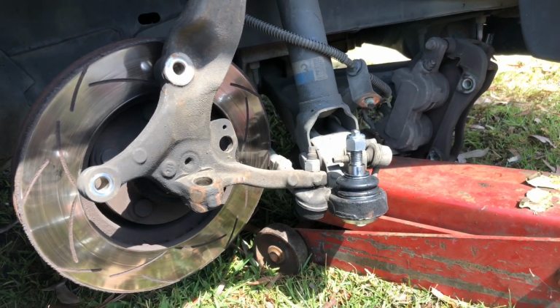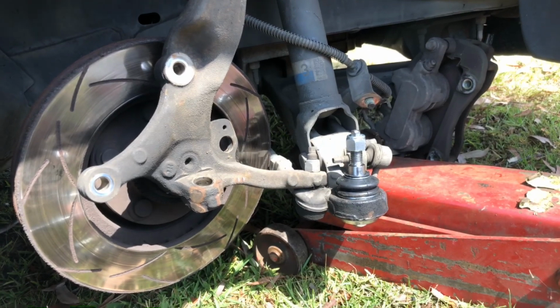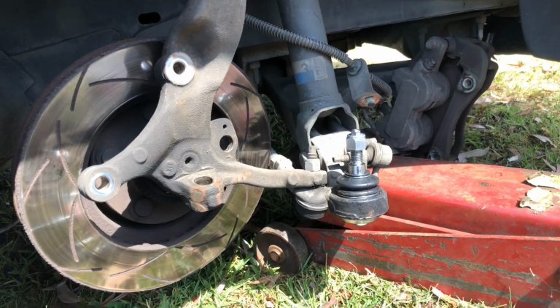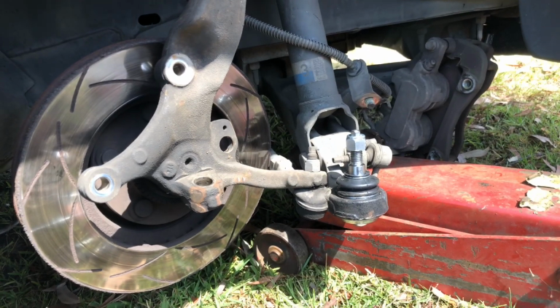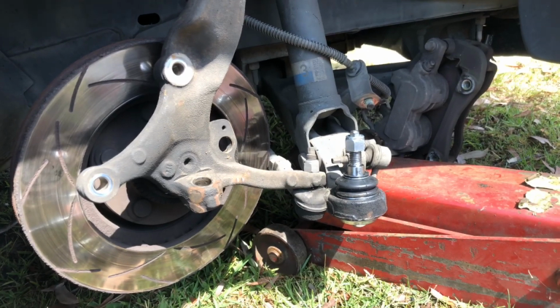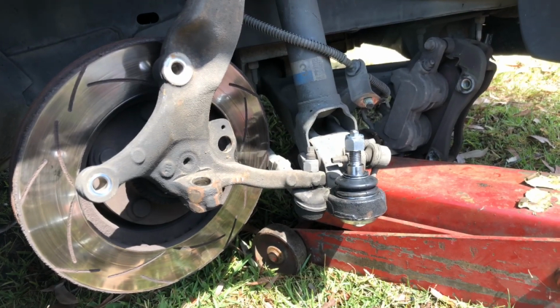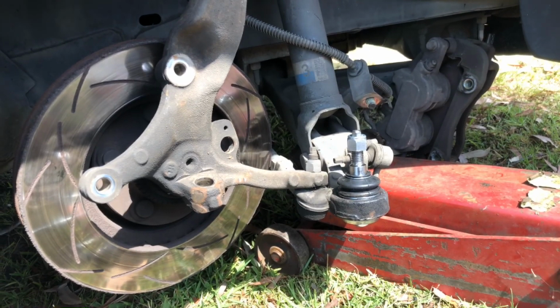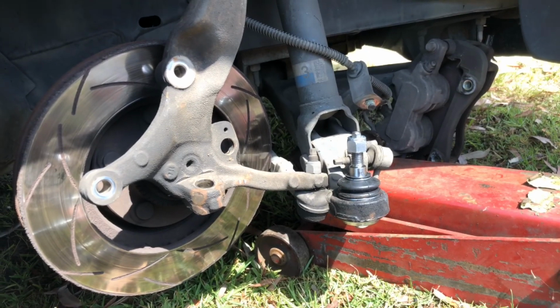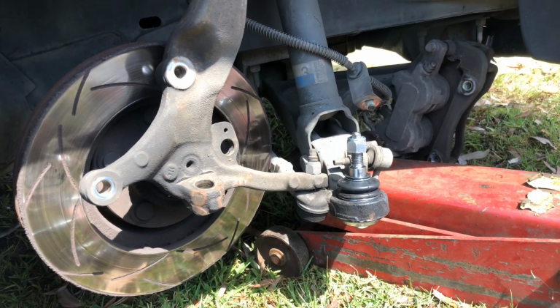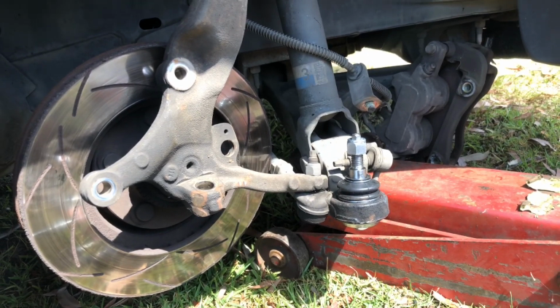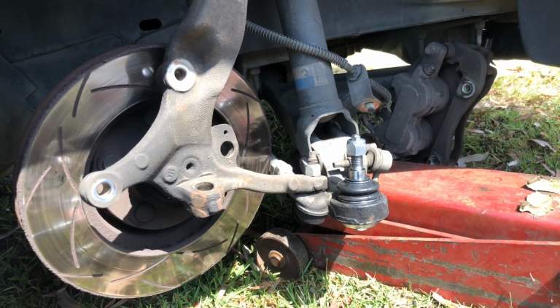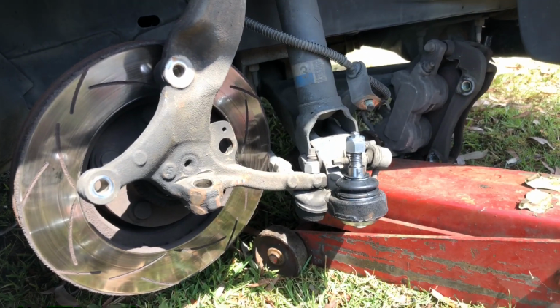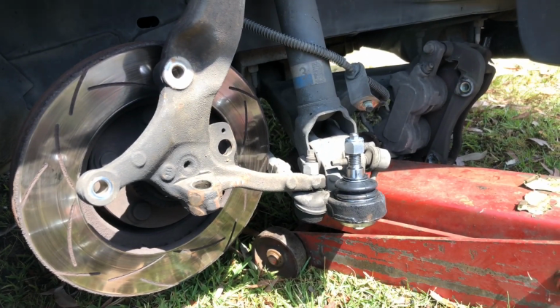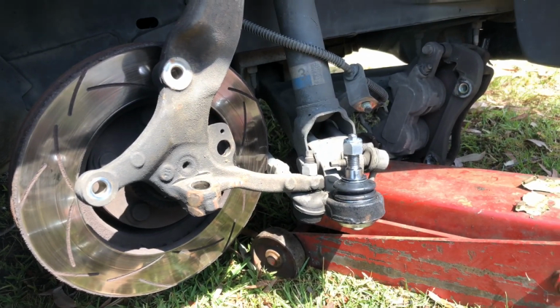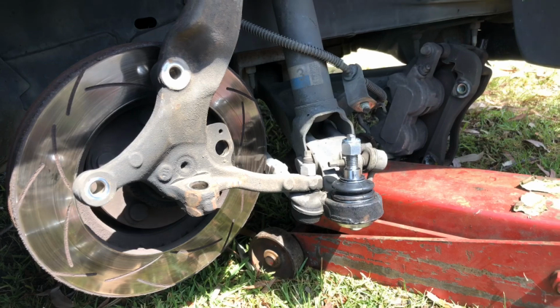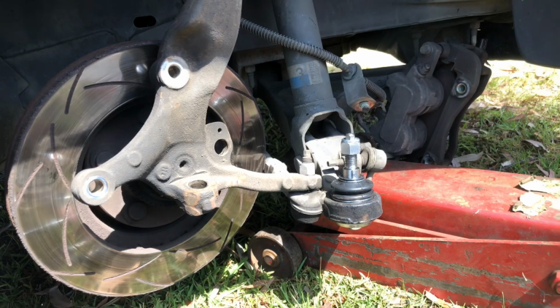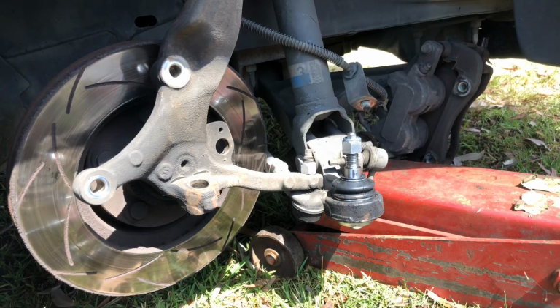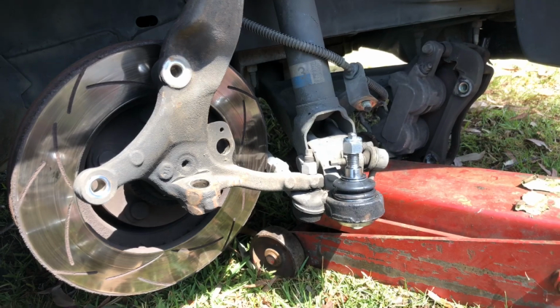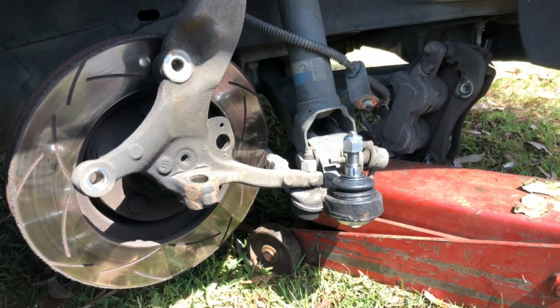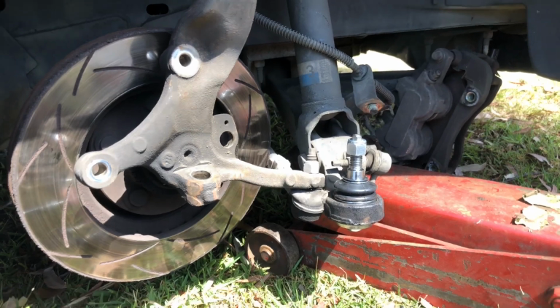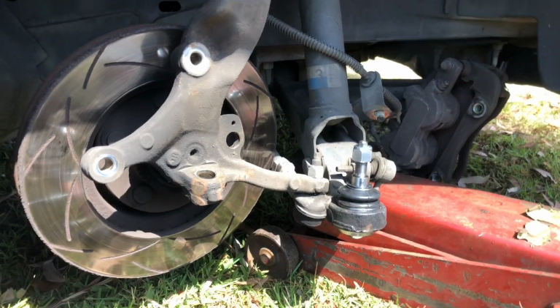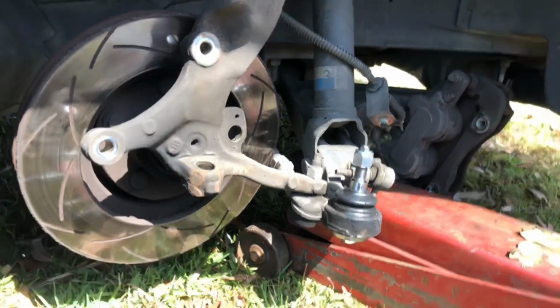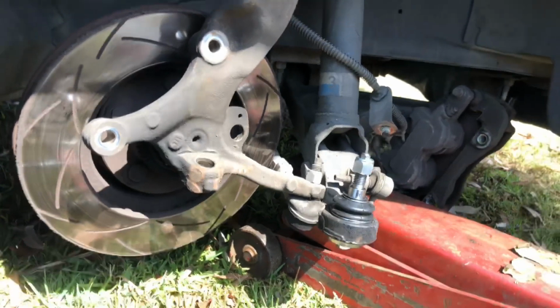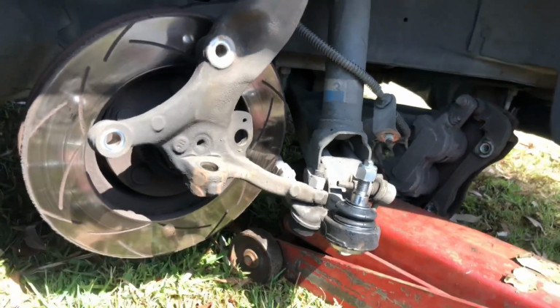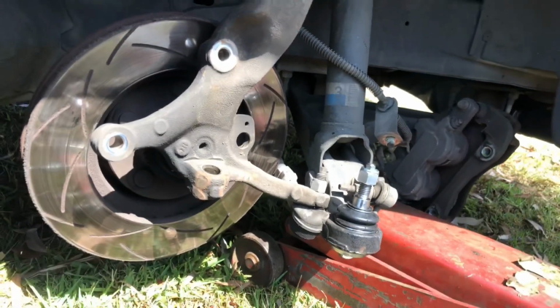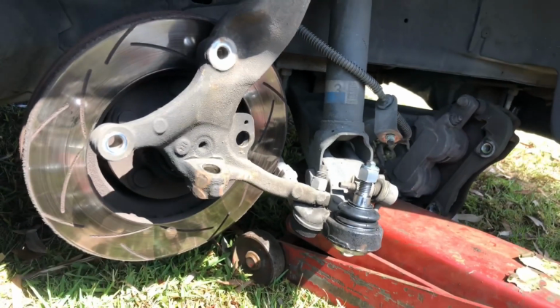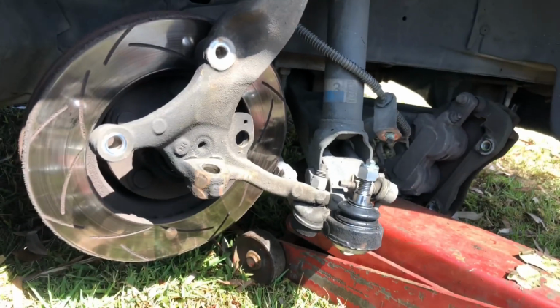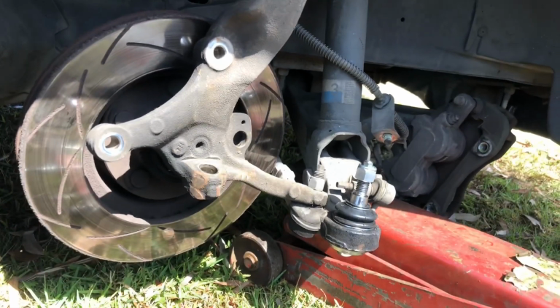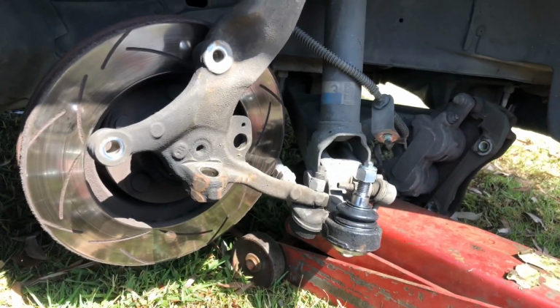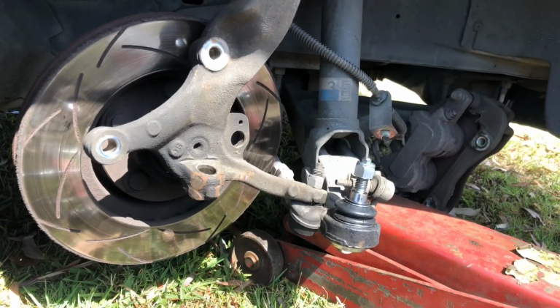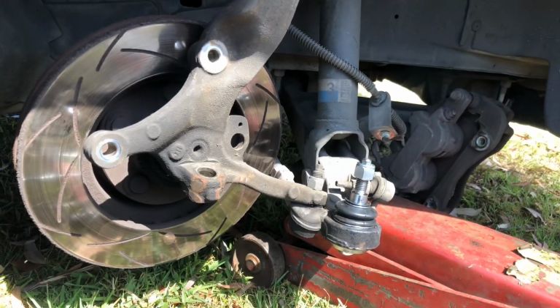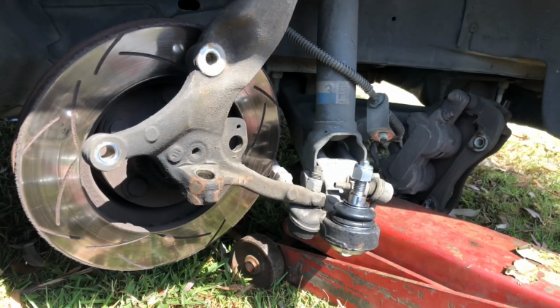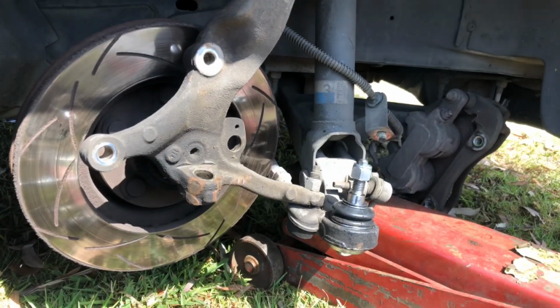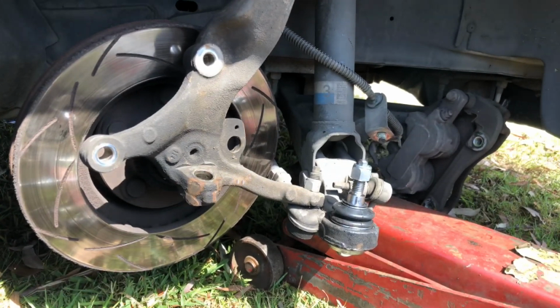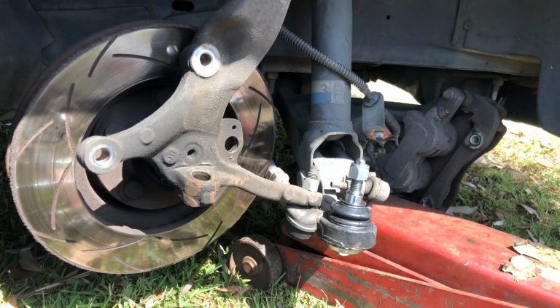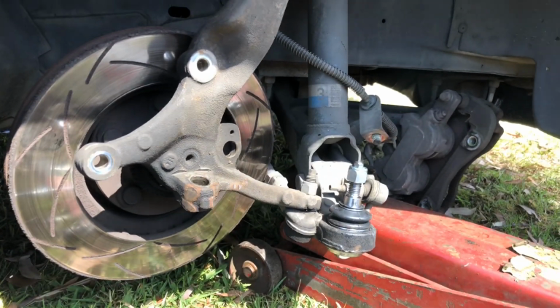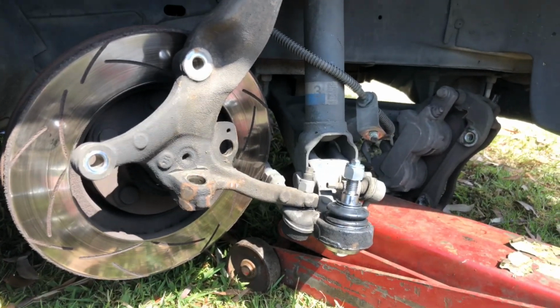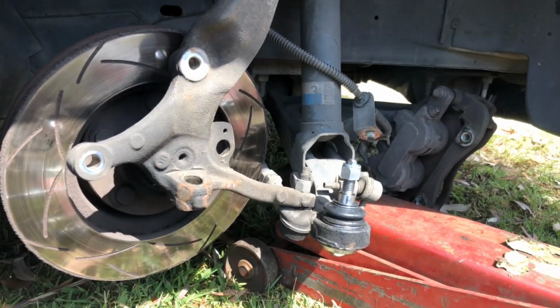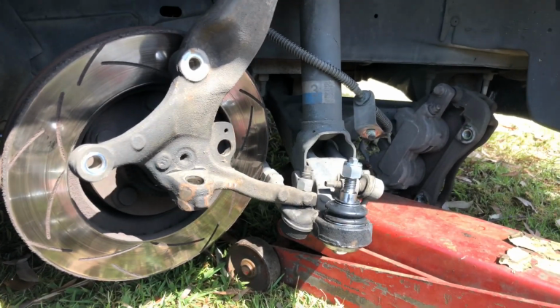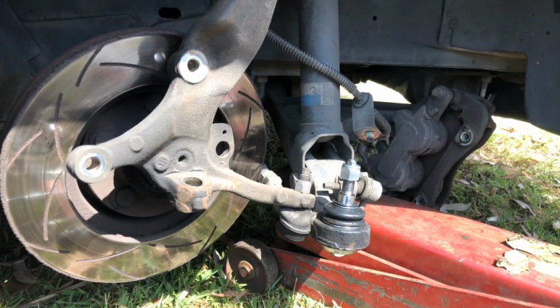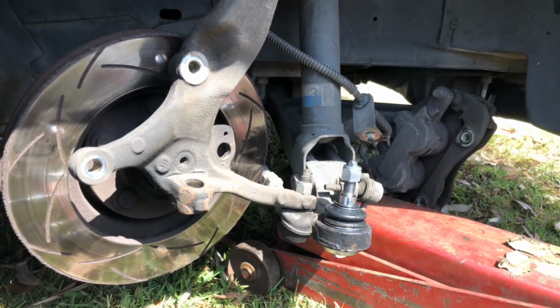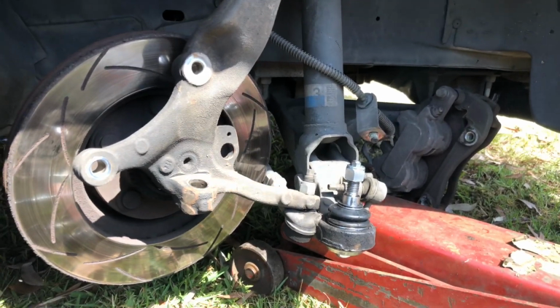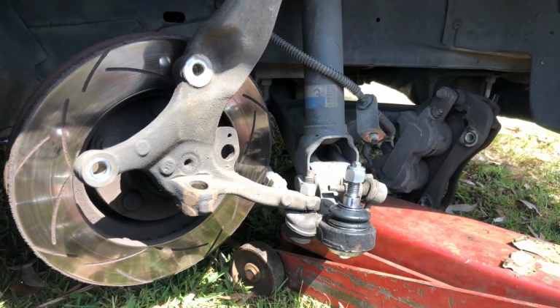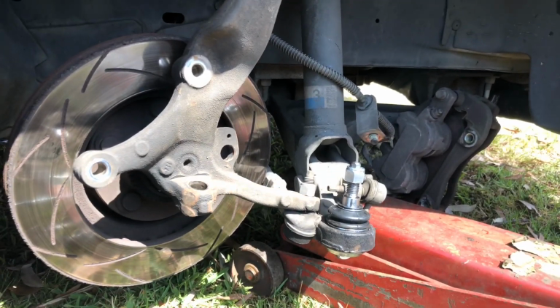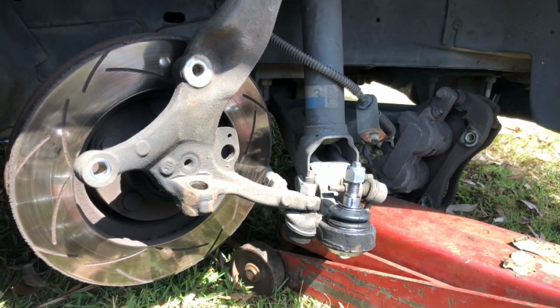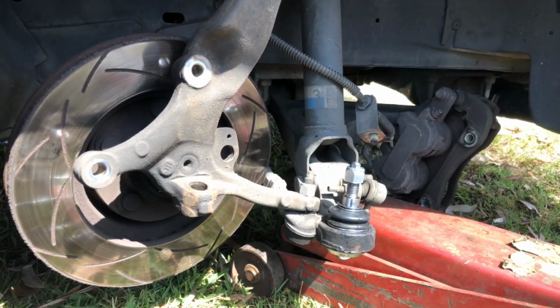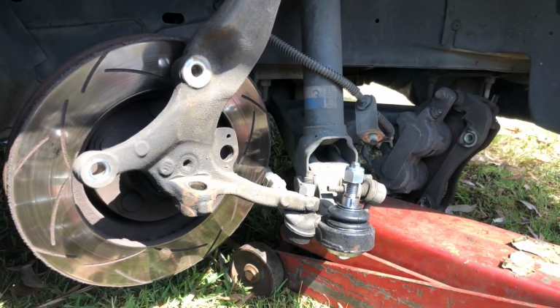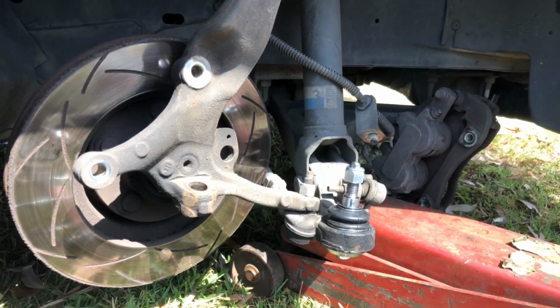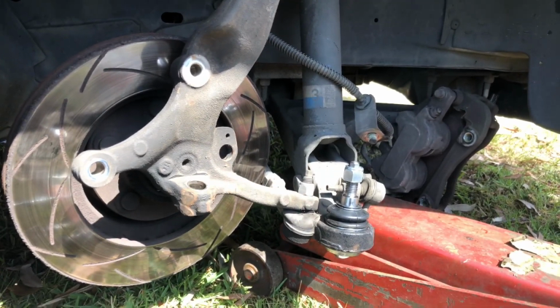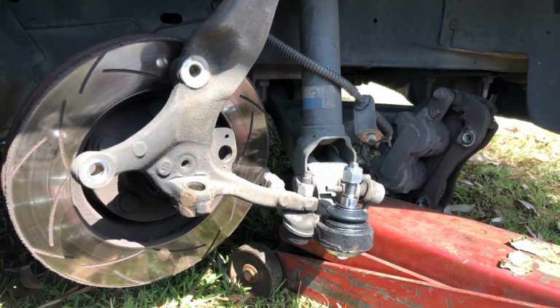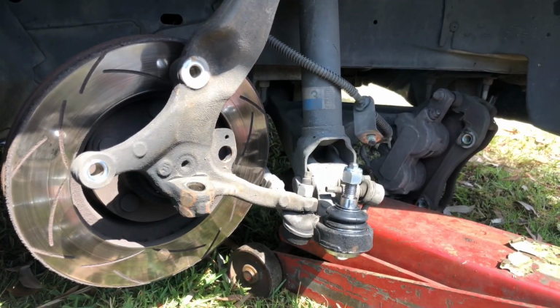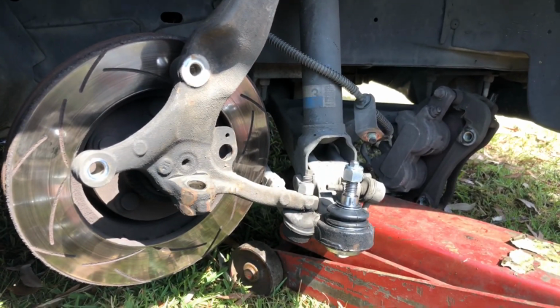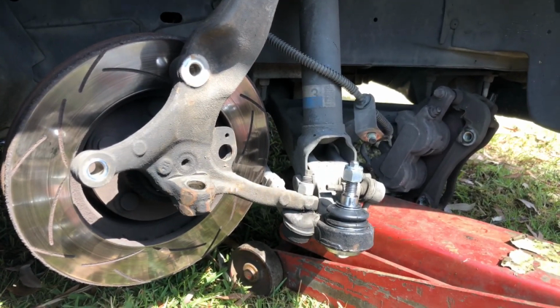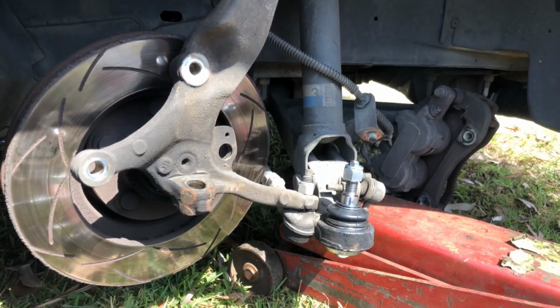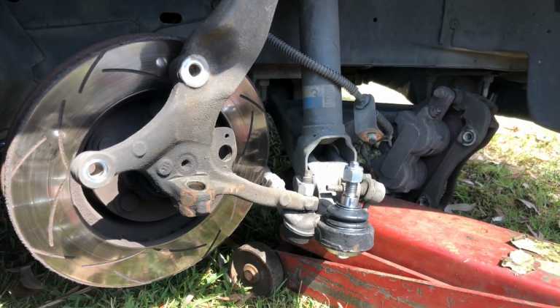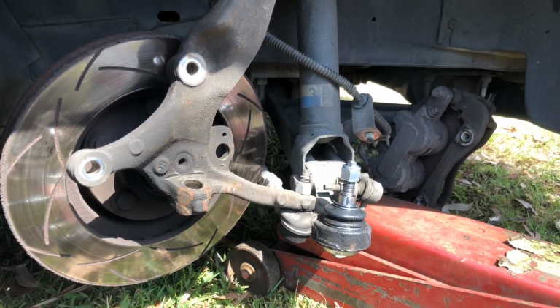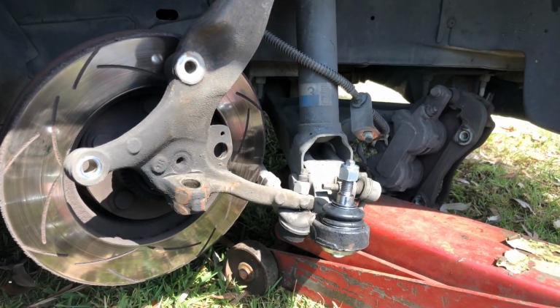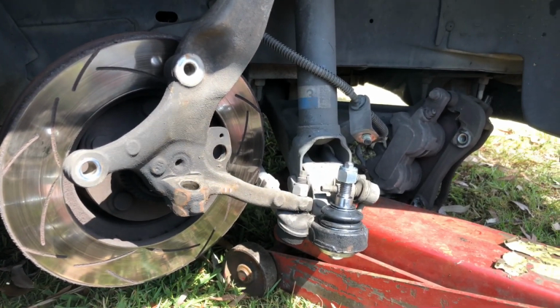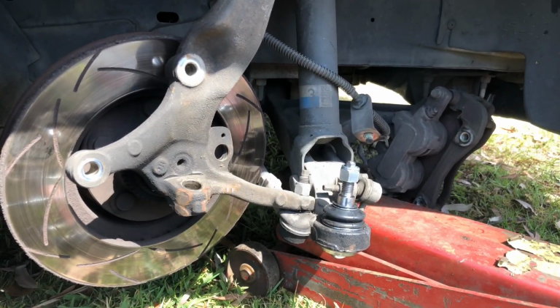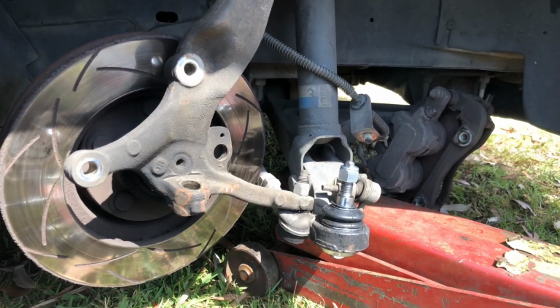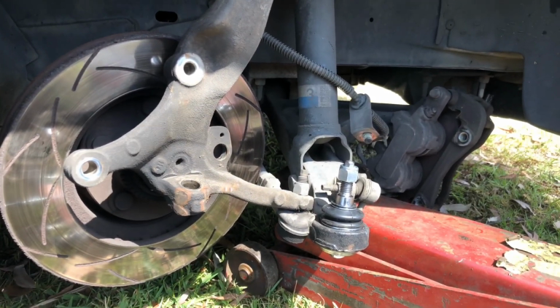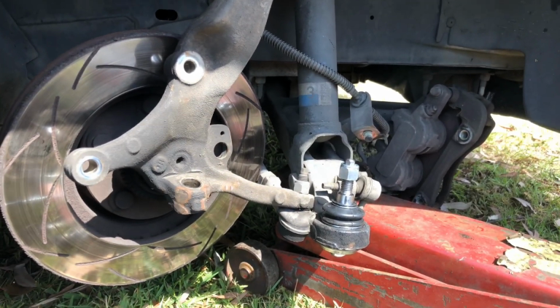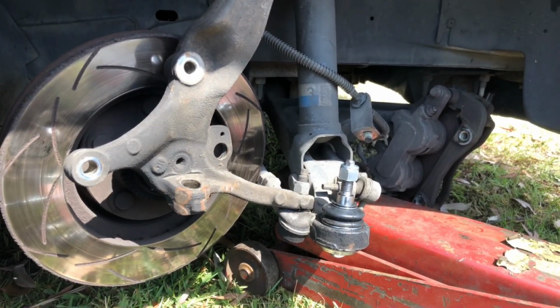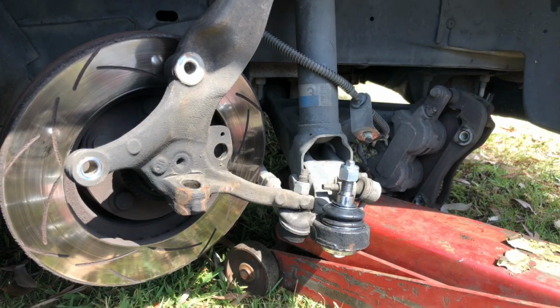That was a bit problematic but we got her out. Put her back together and then we'll cut open this seized-up one.